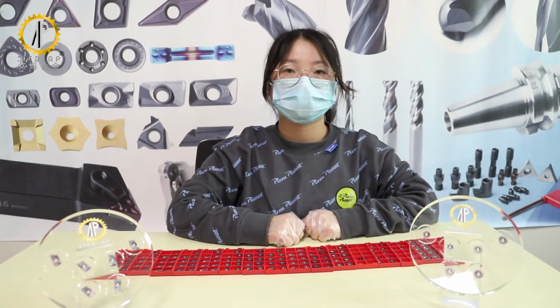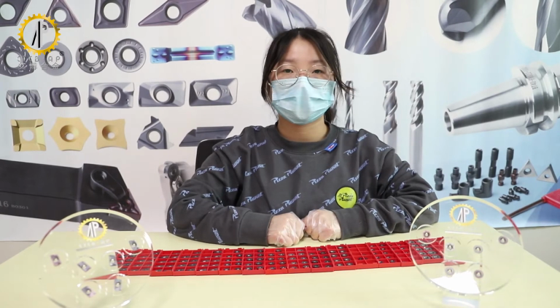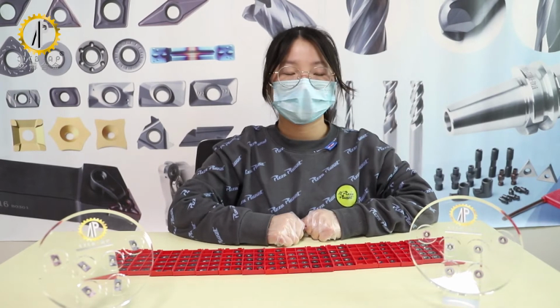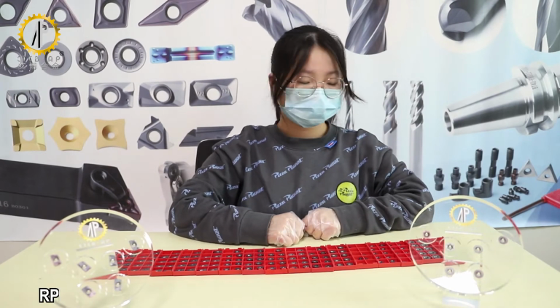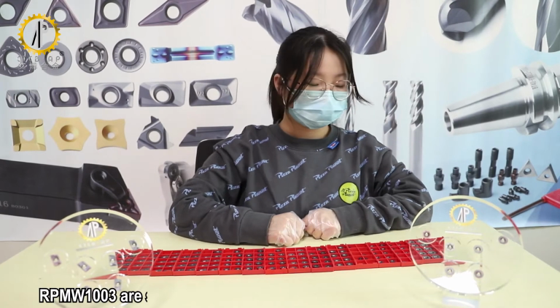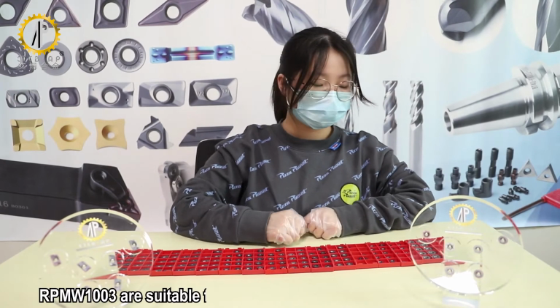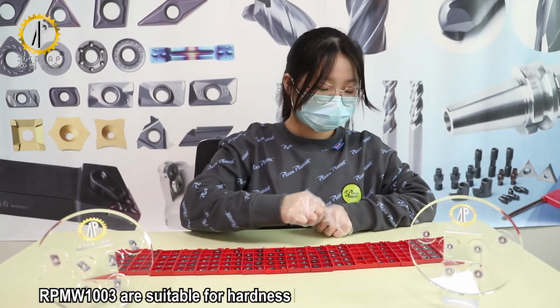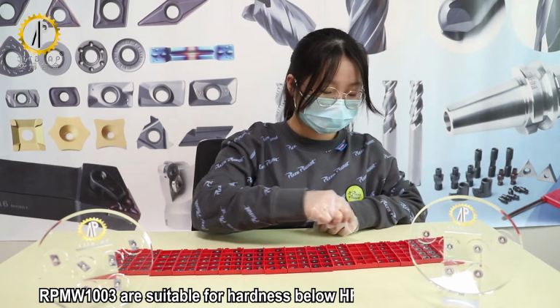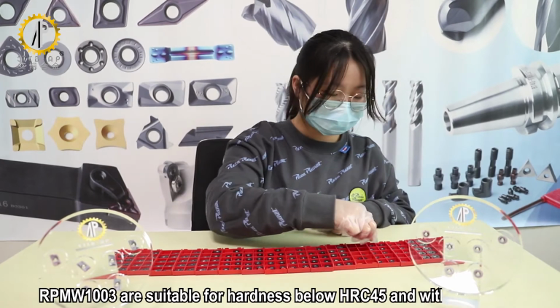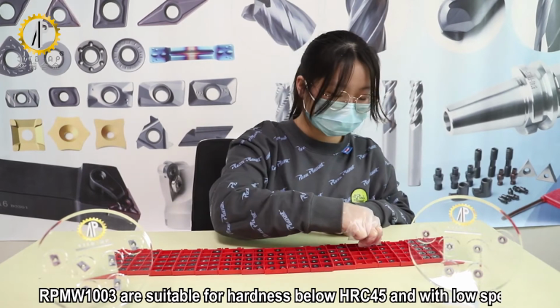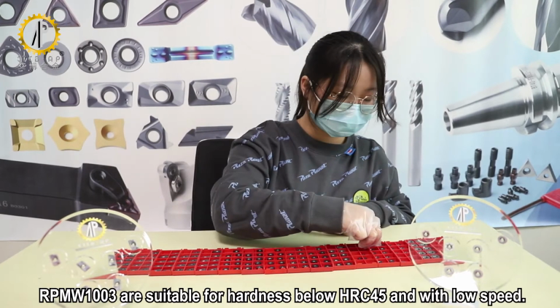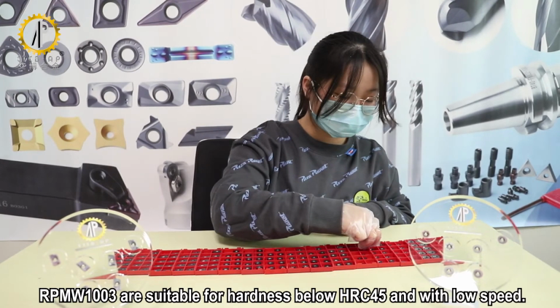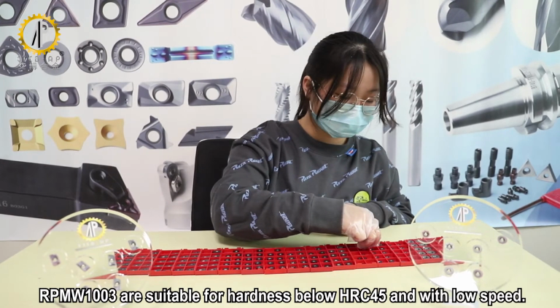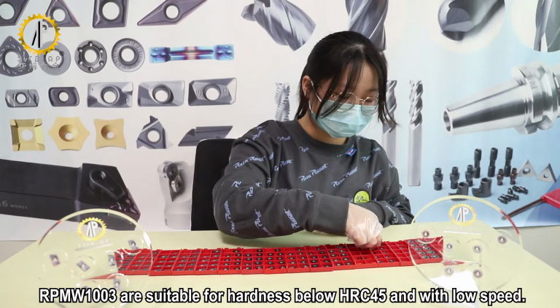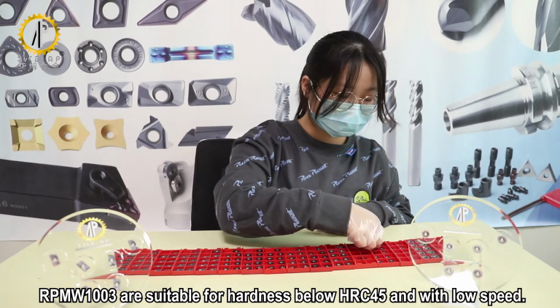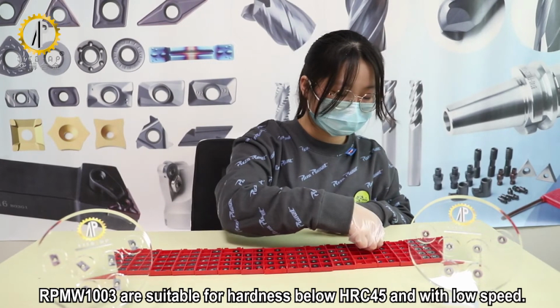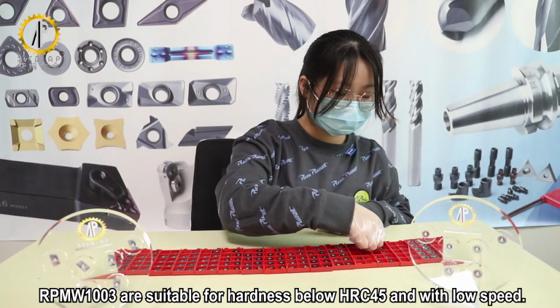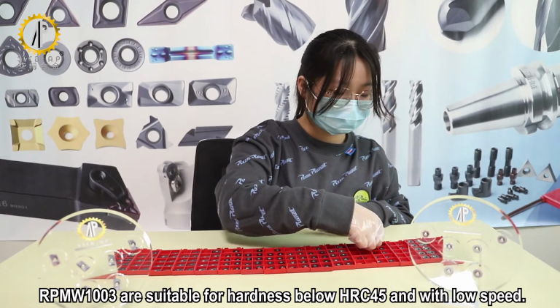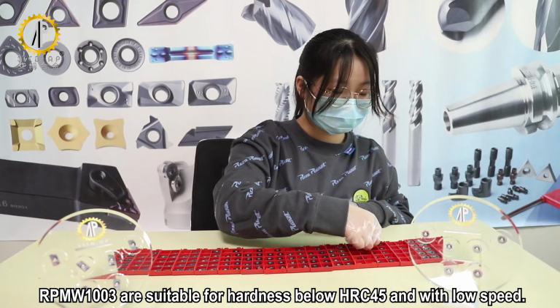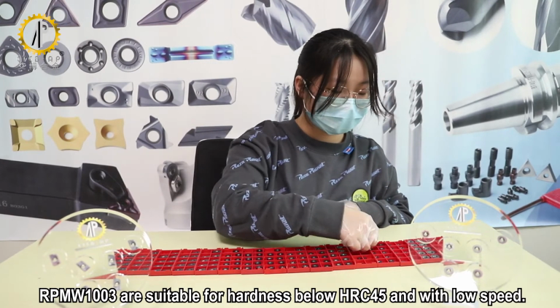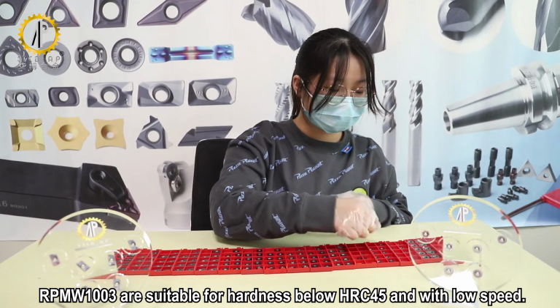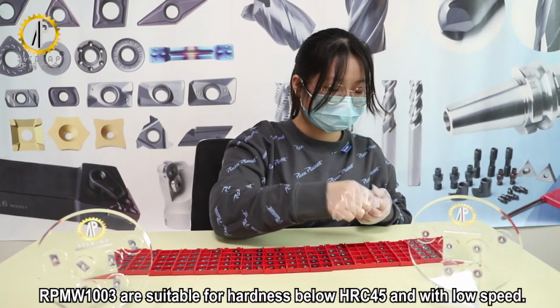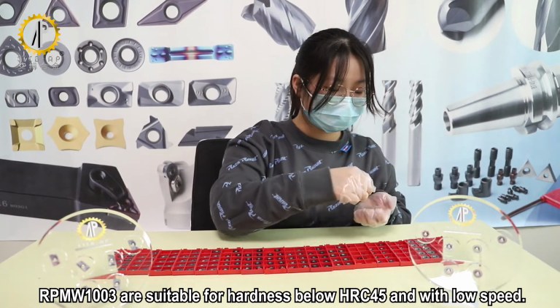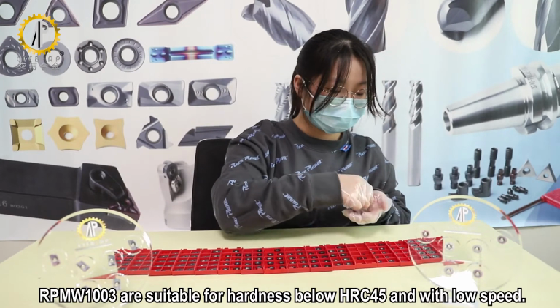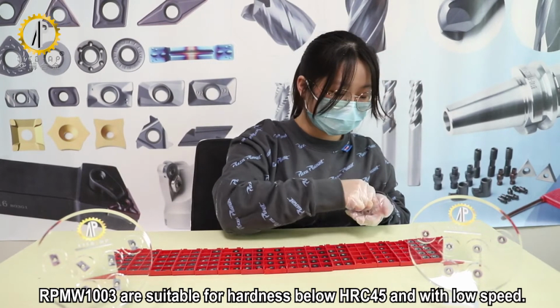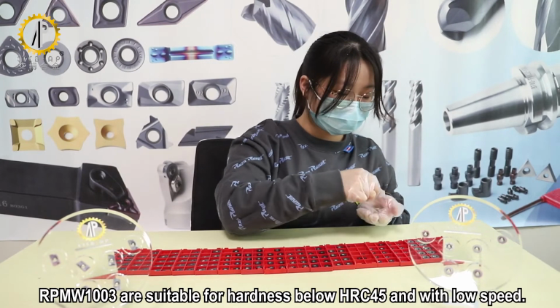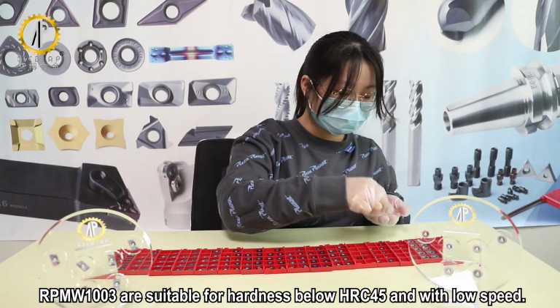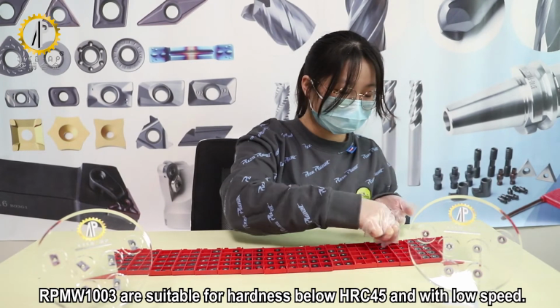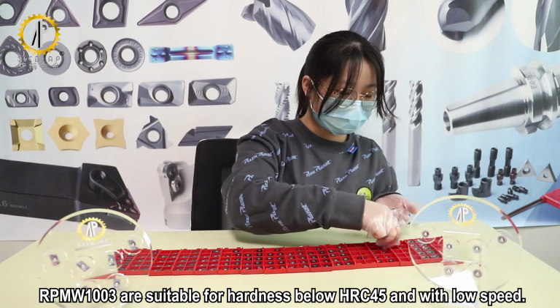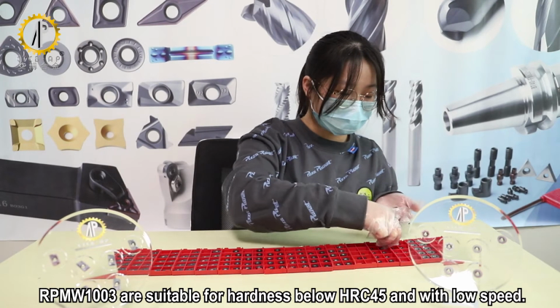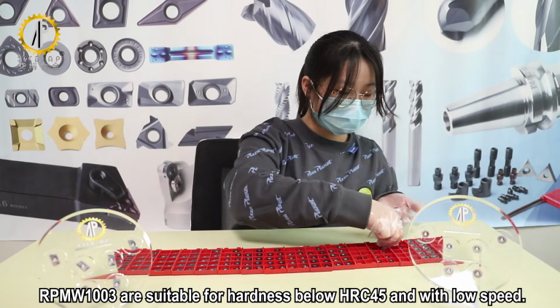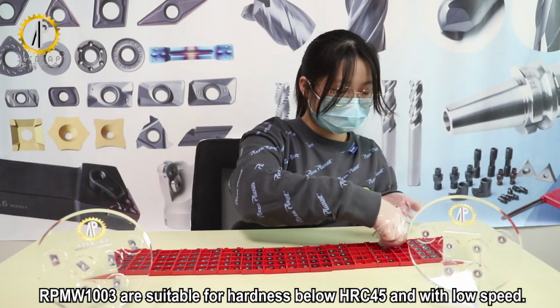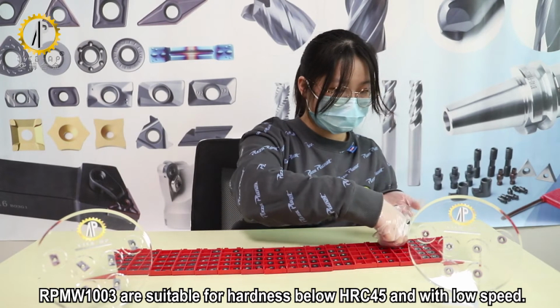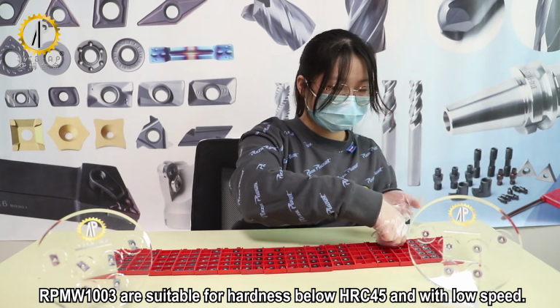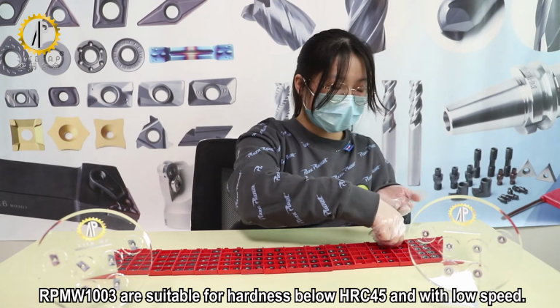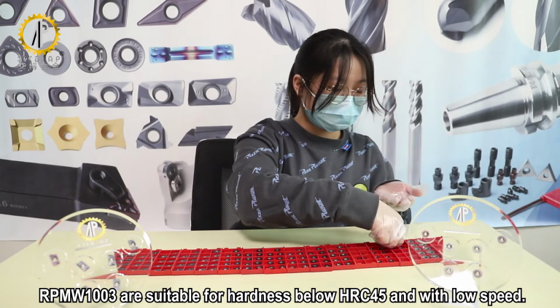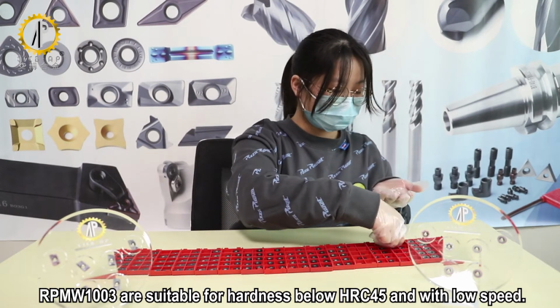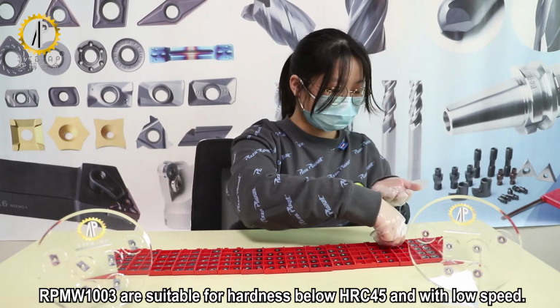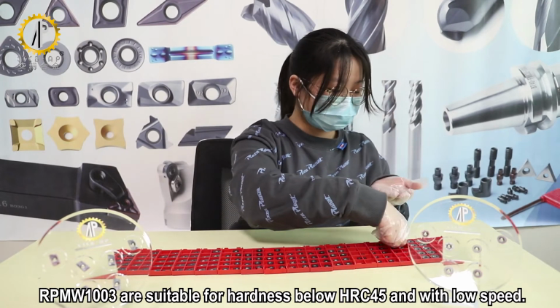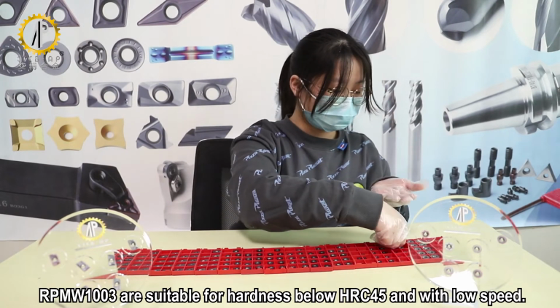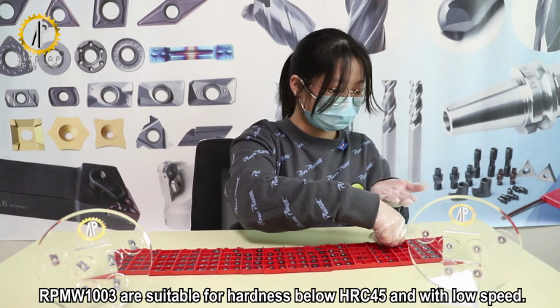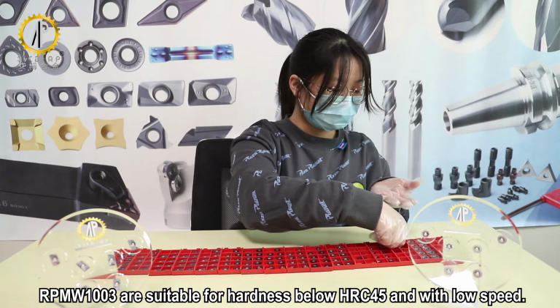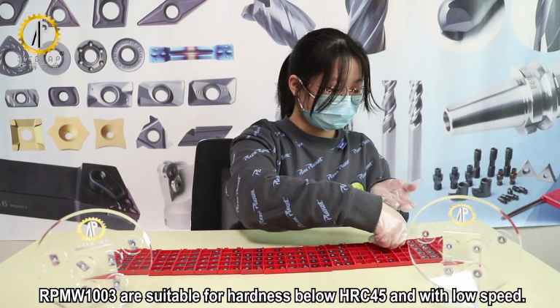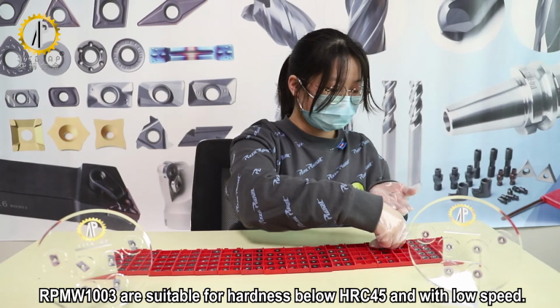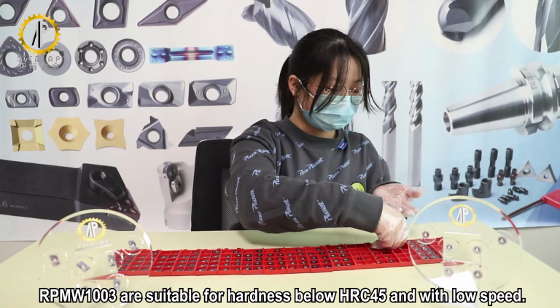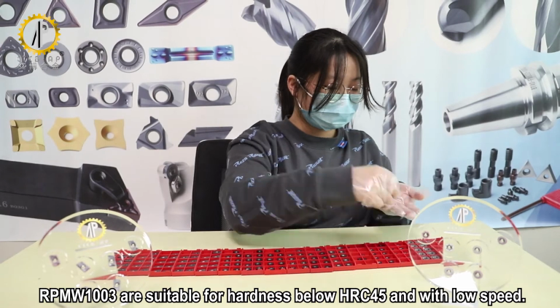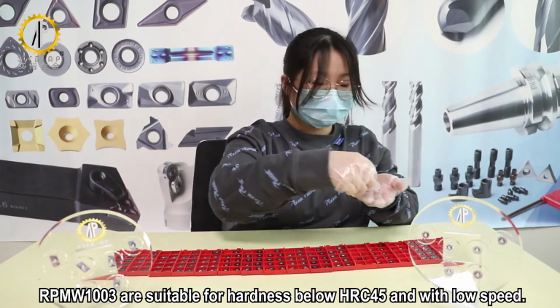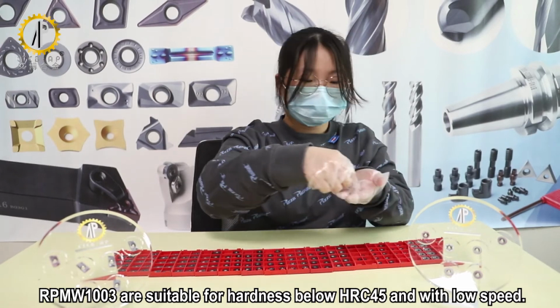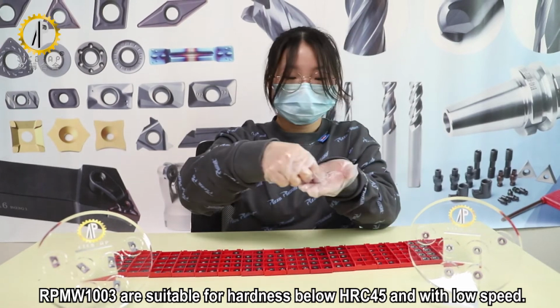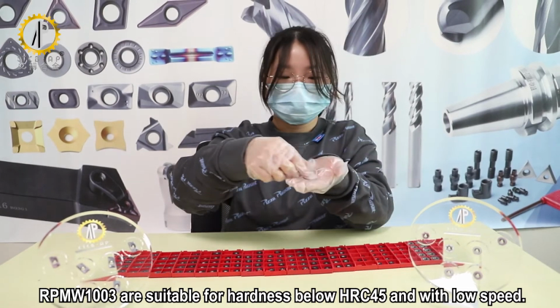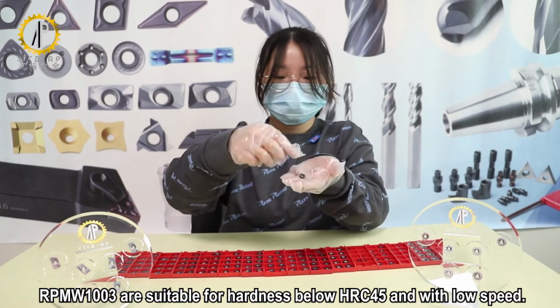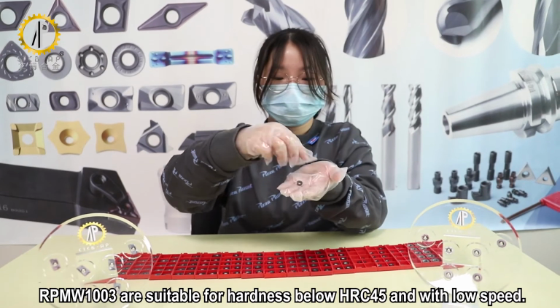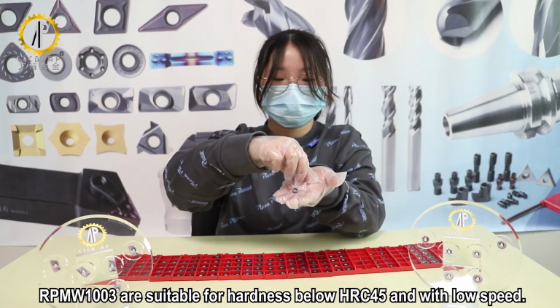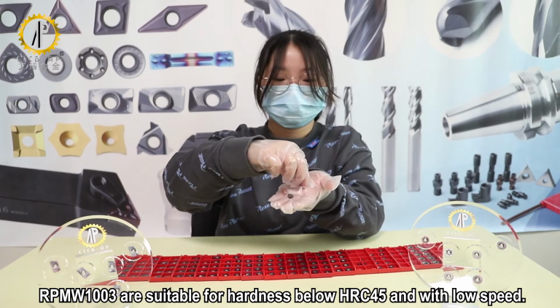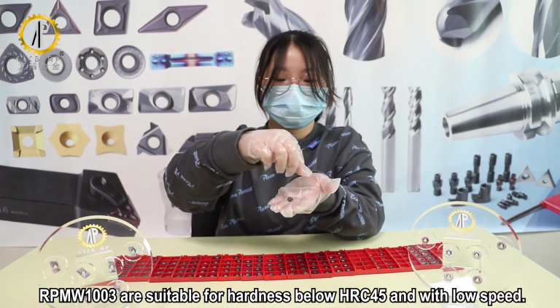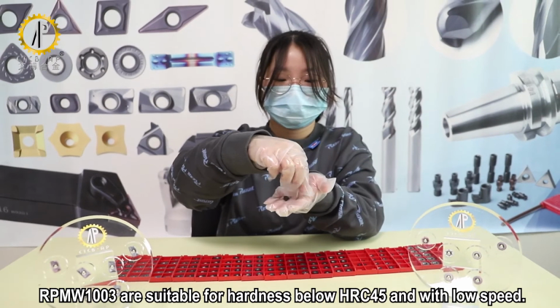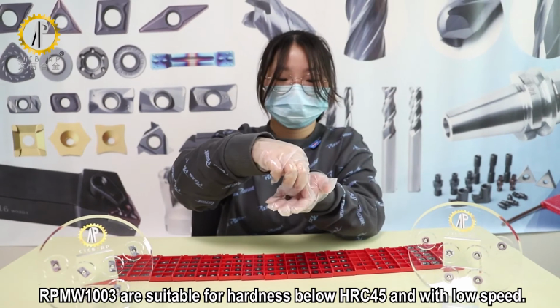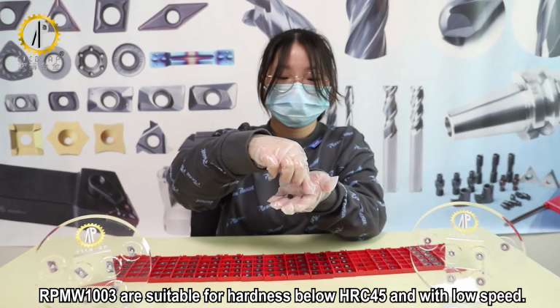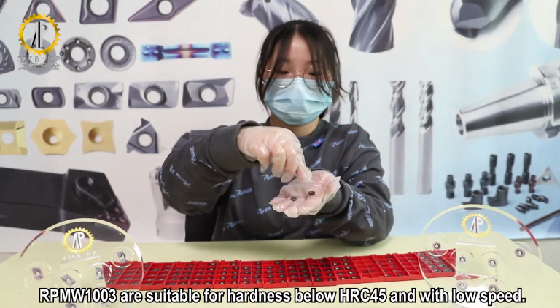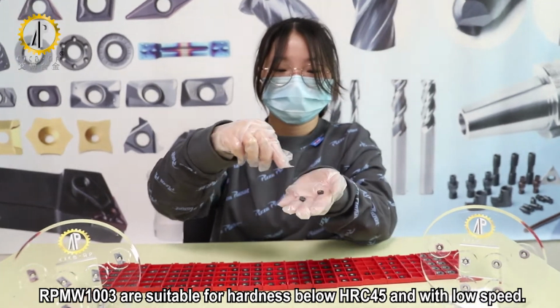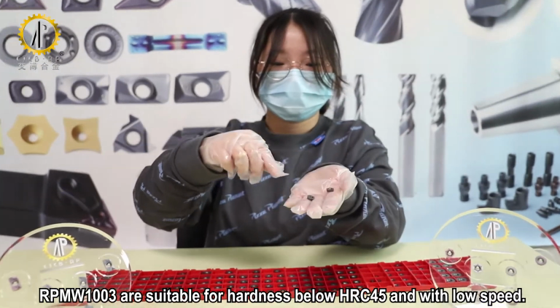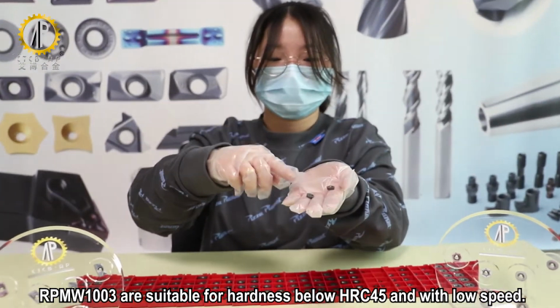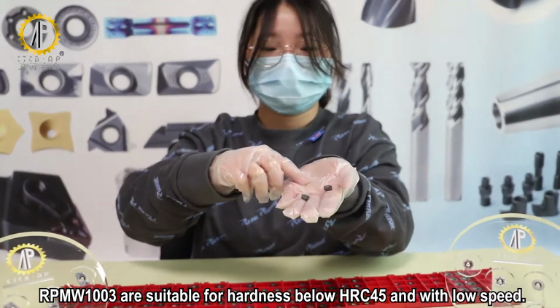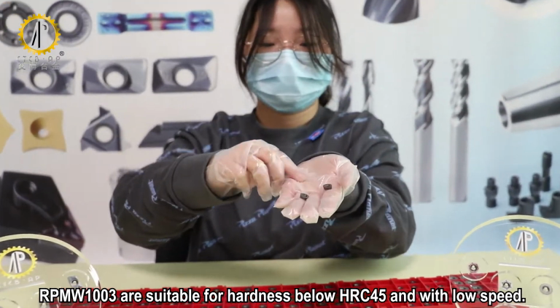RP-MT-1203 inserts are suitable for hardness below HRC45 and with low speed applications.